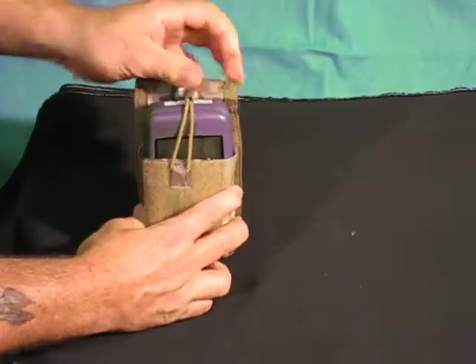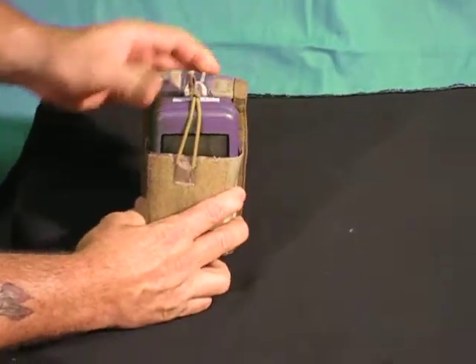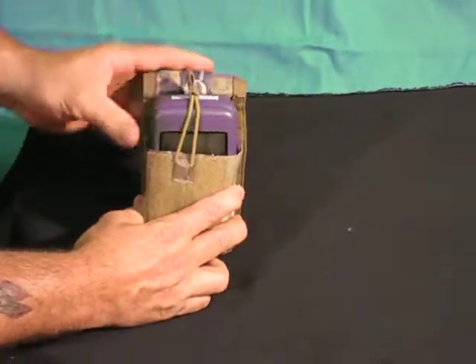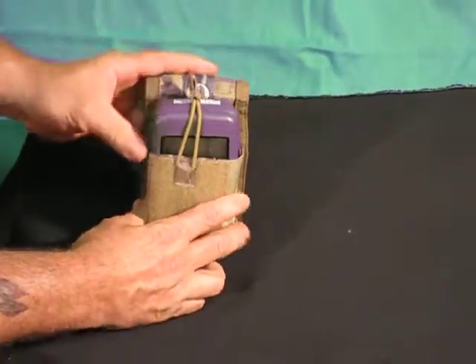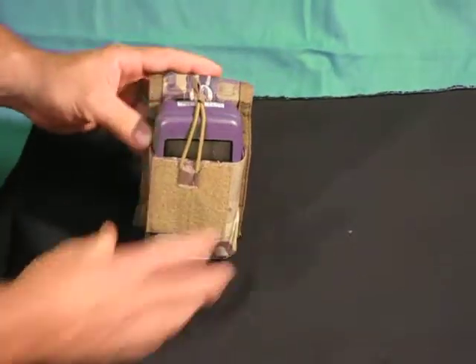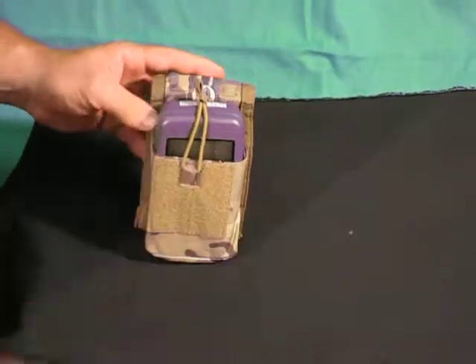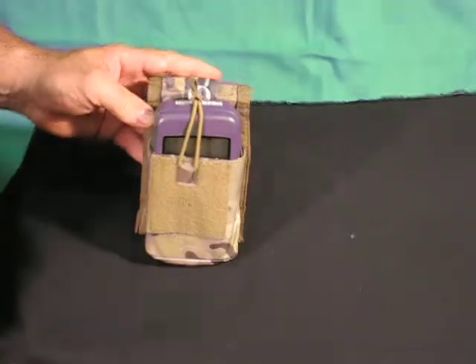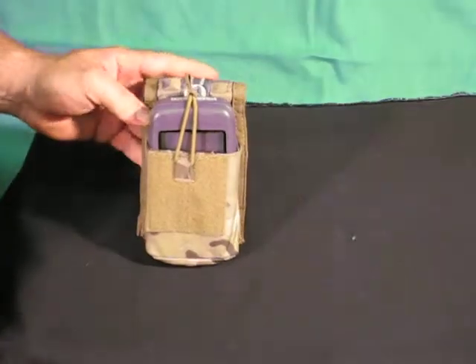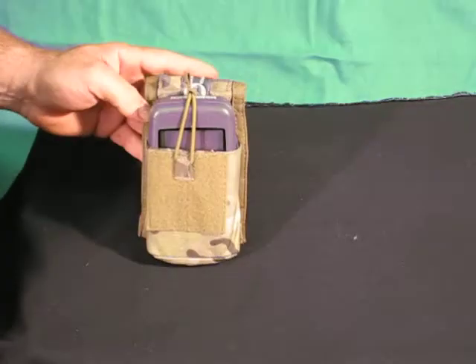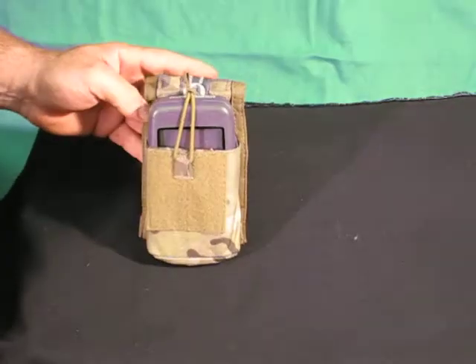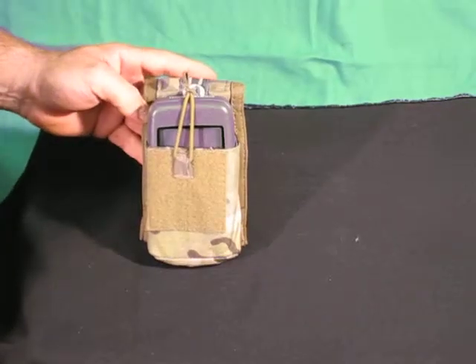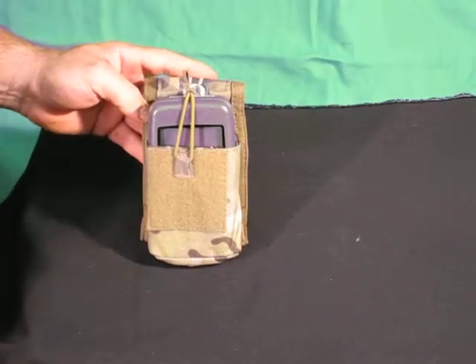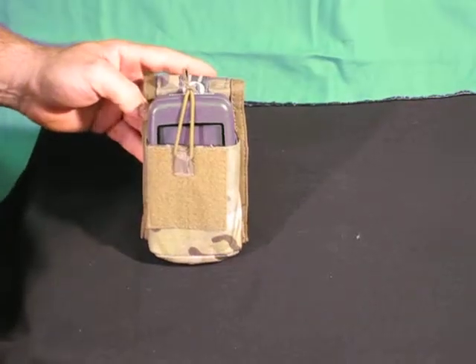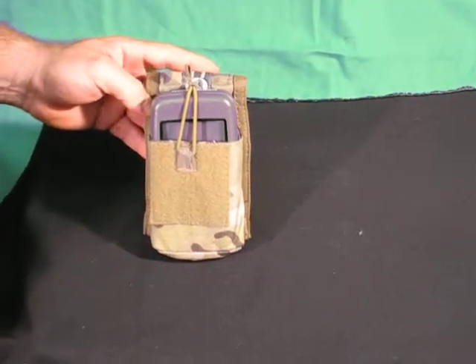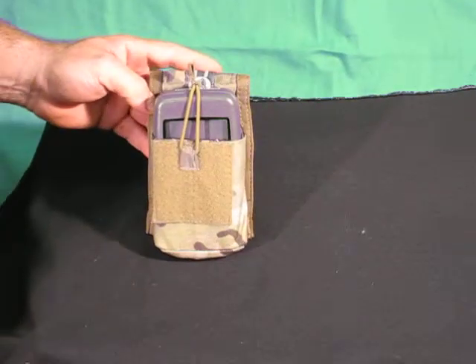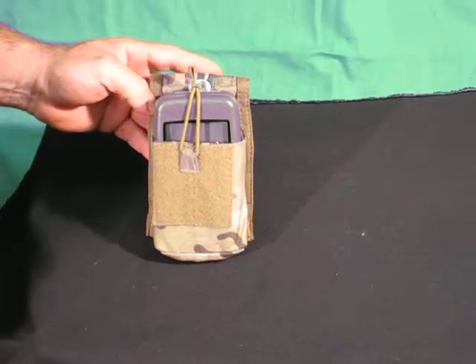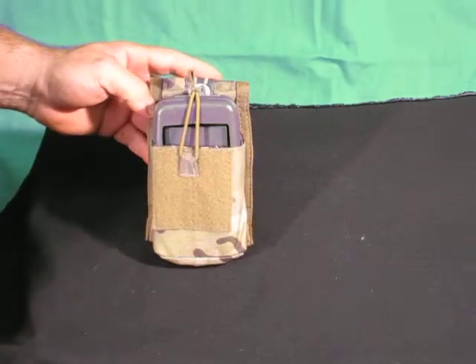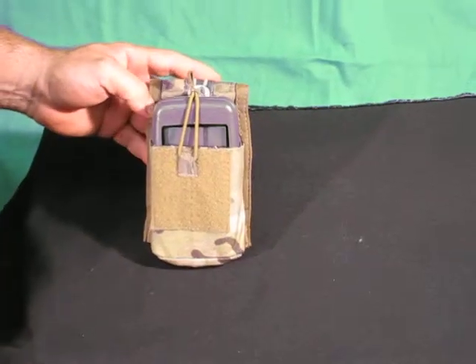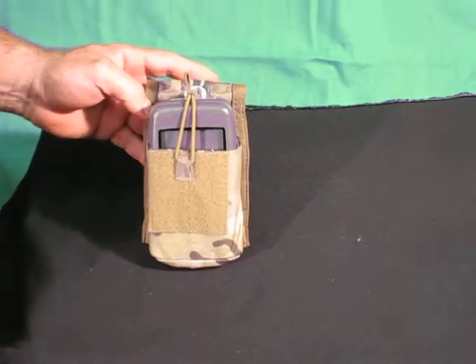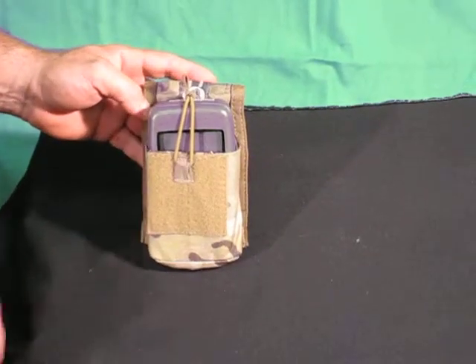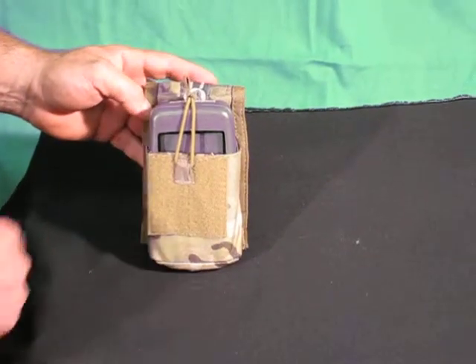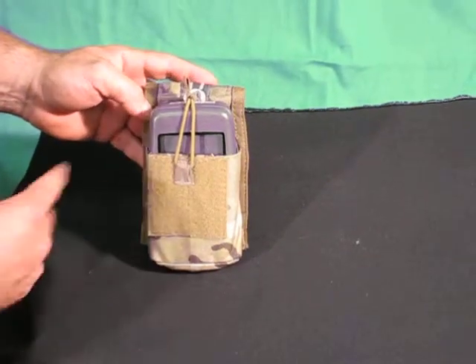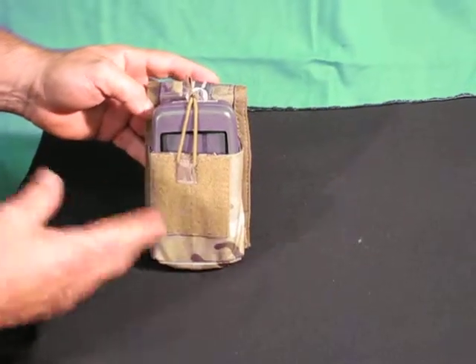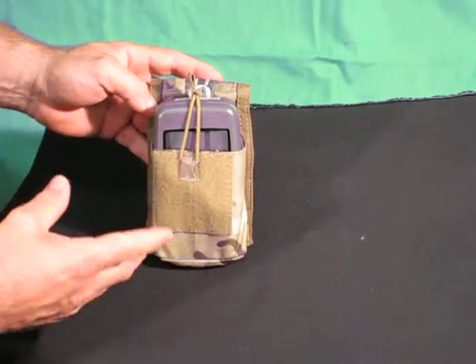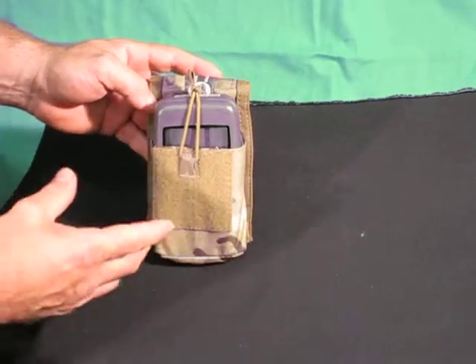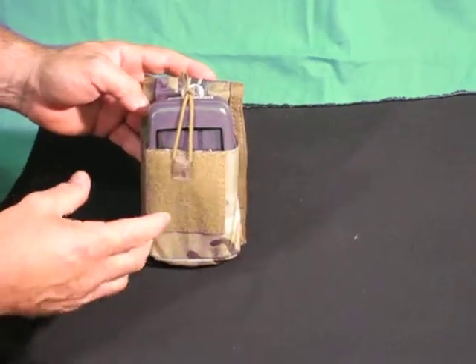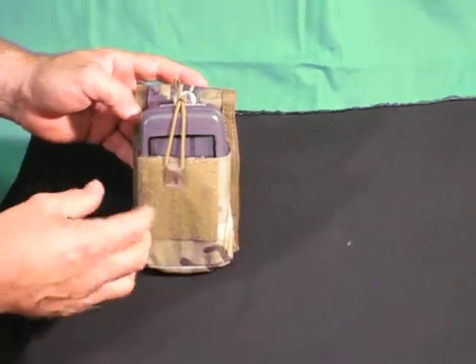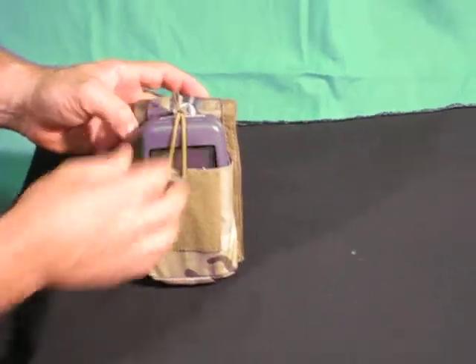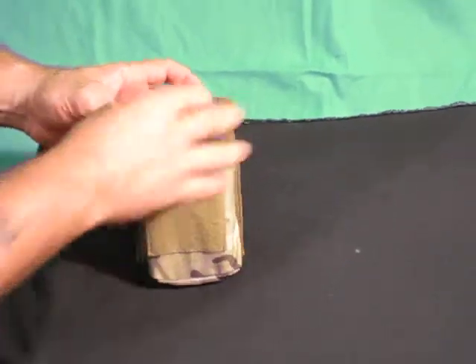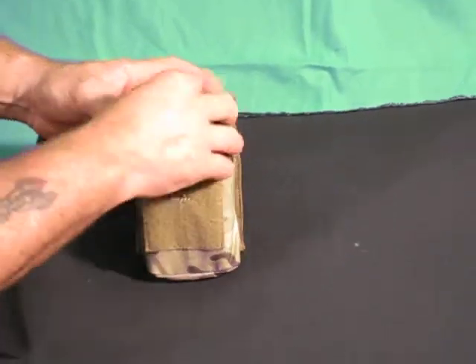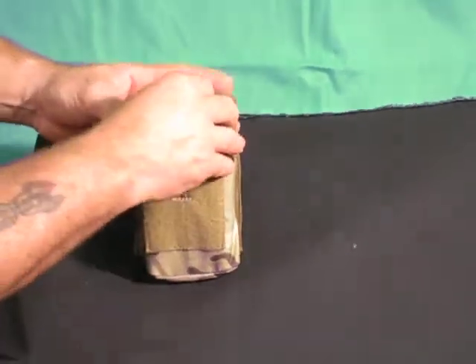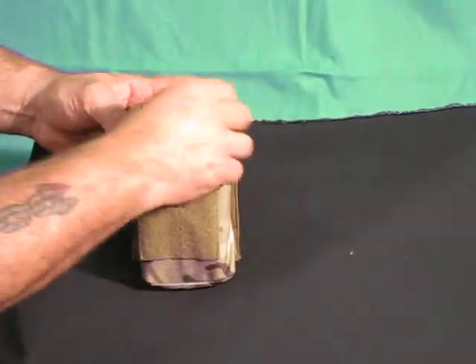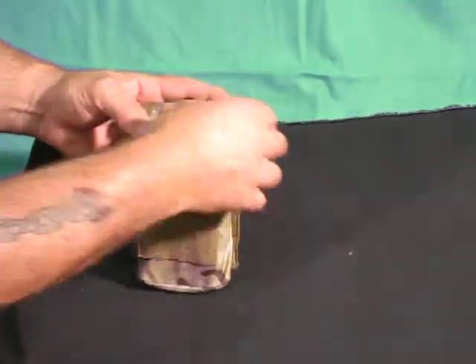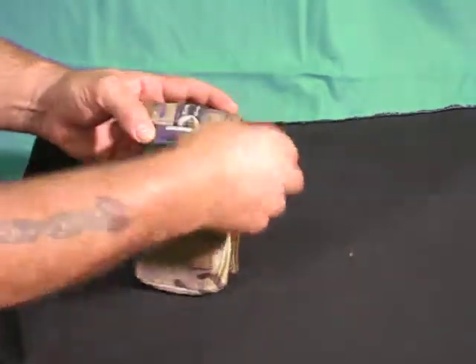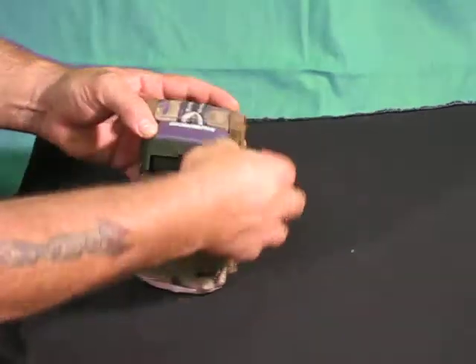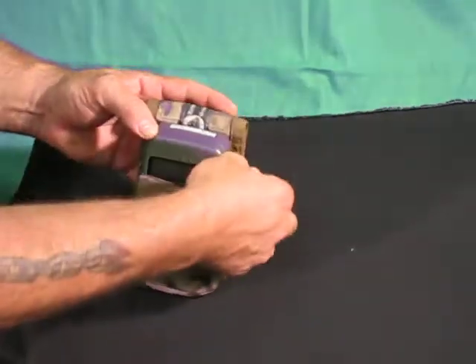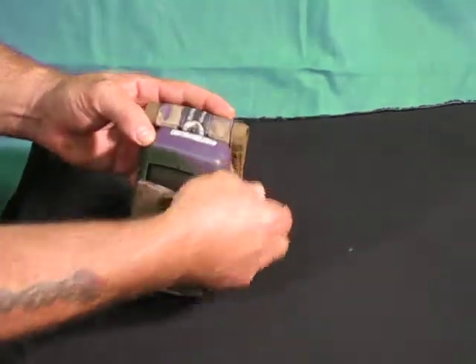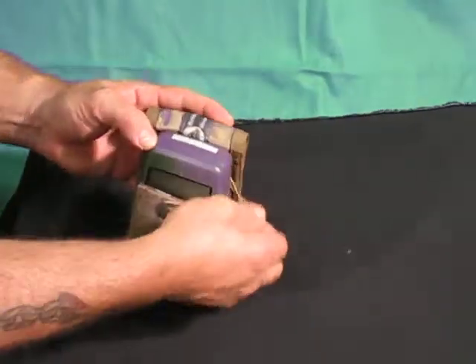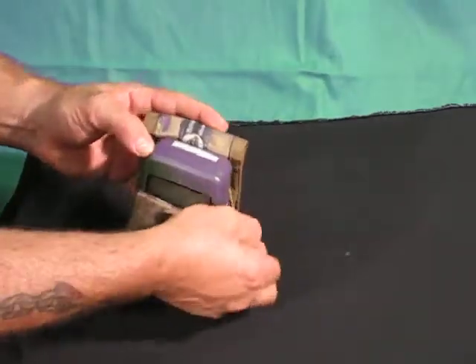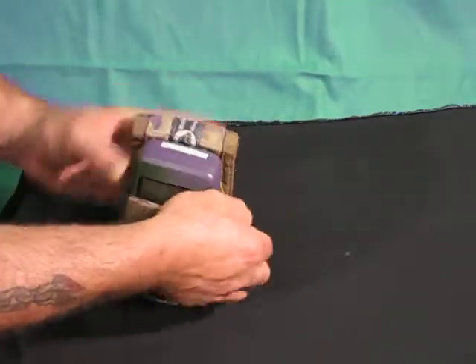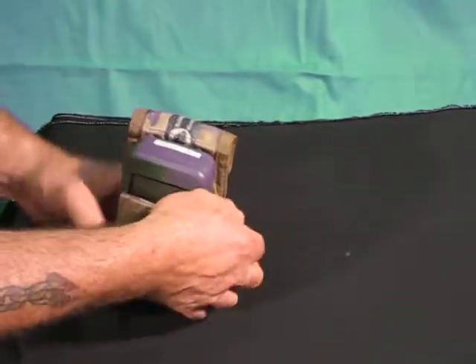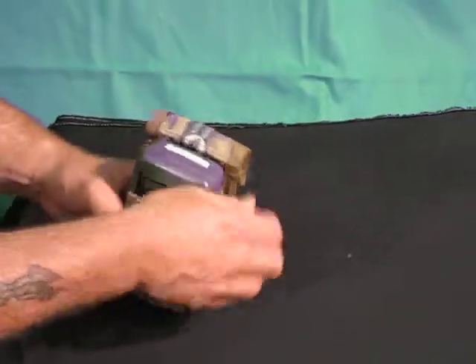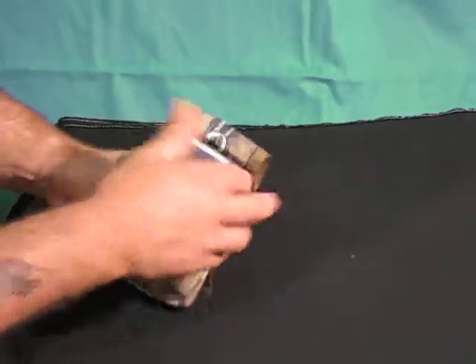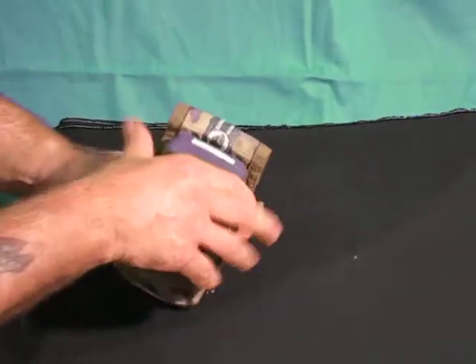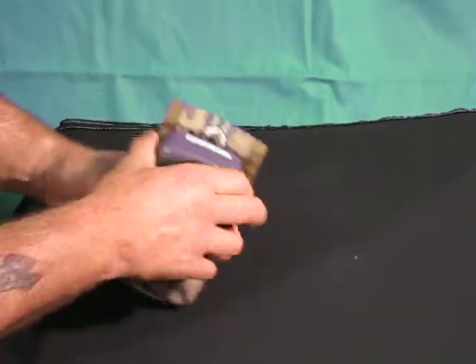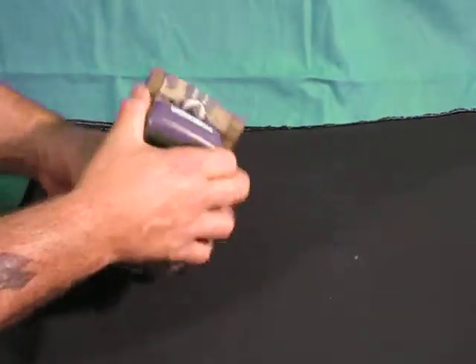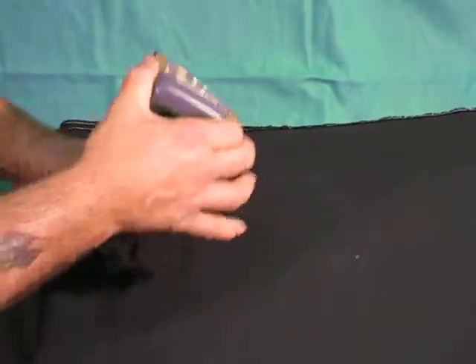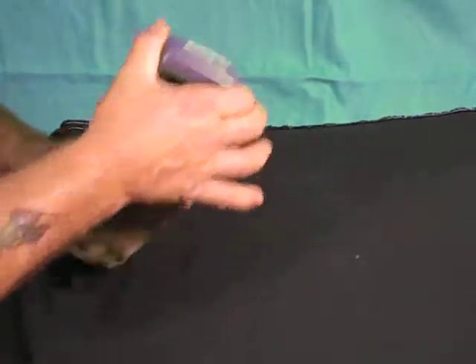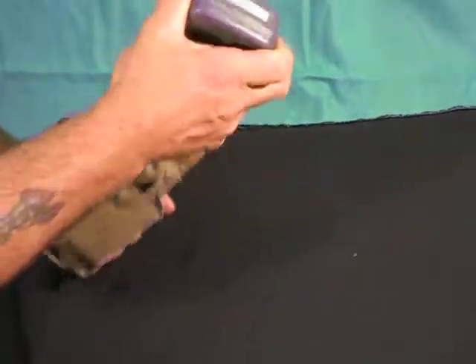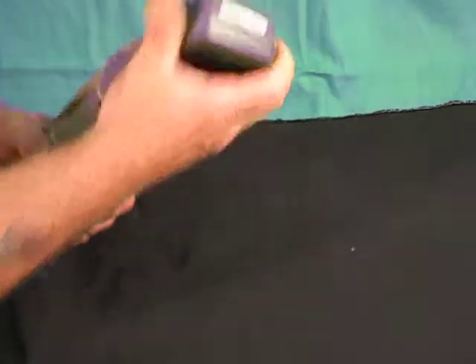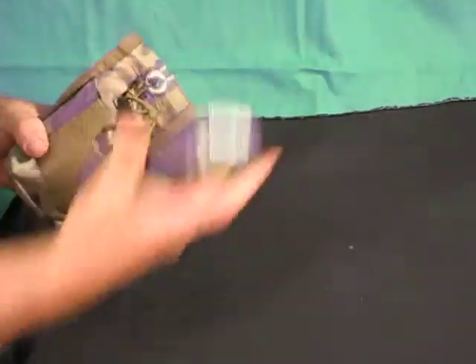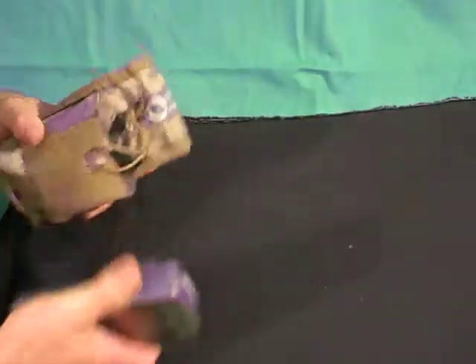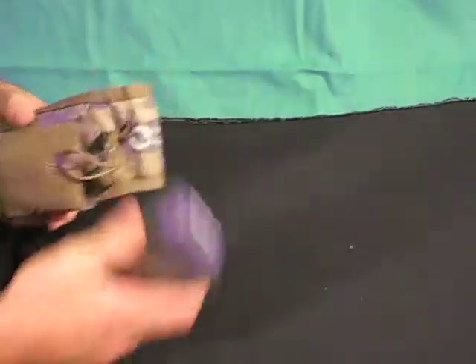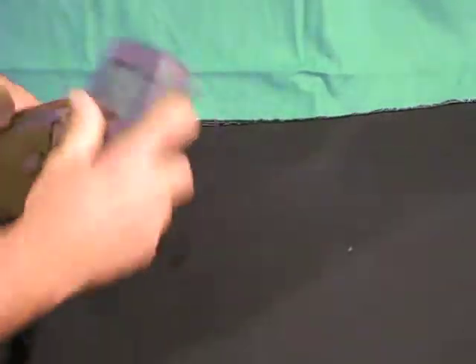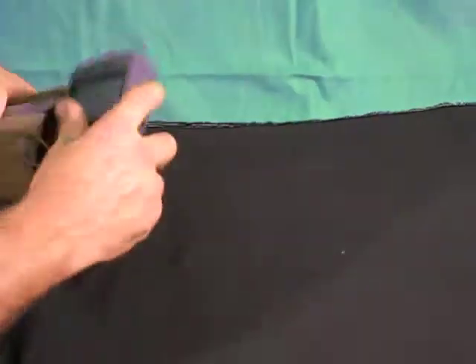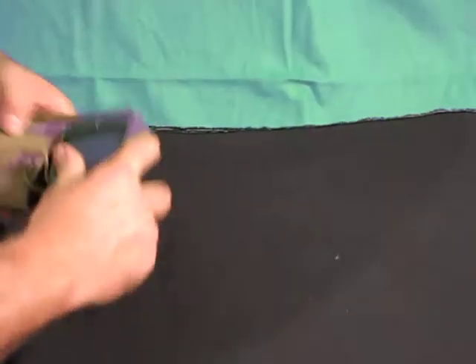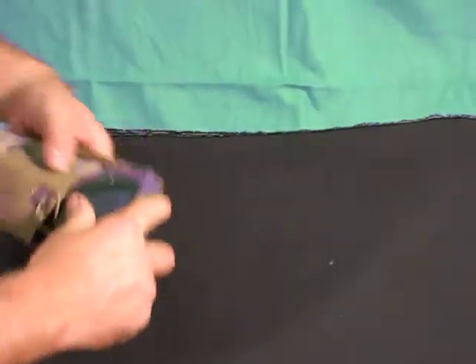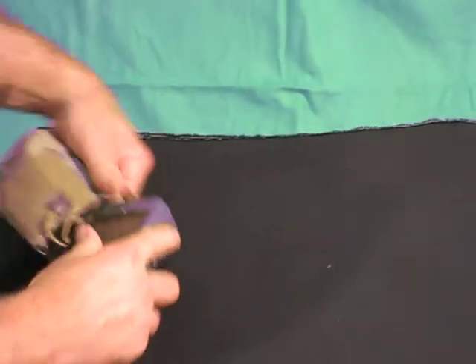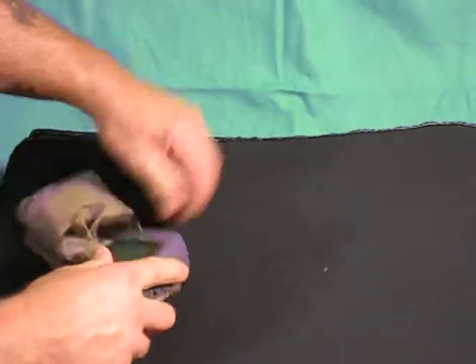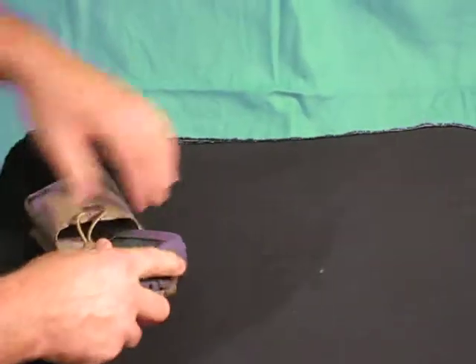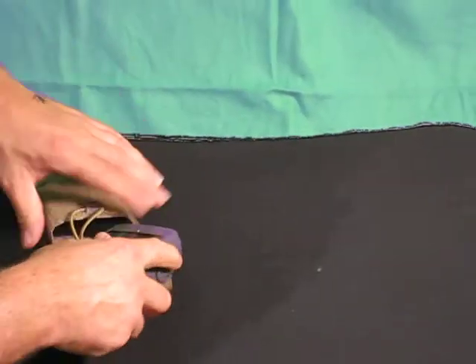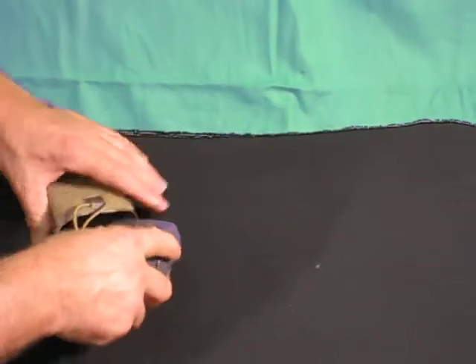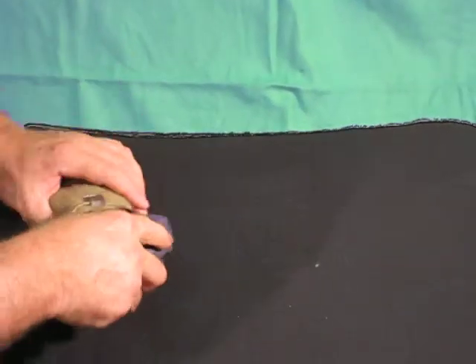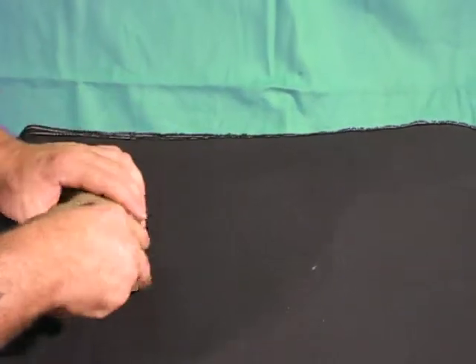Now it has an additional bungee to hold it down. This was designed to be placed in it anyway into the pouch at 3 in the morning.